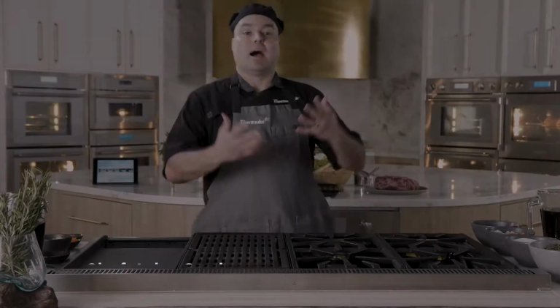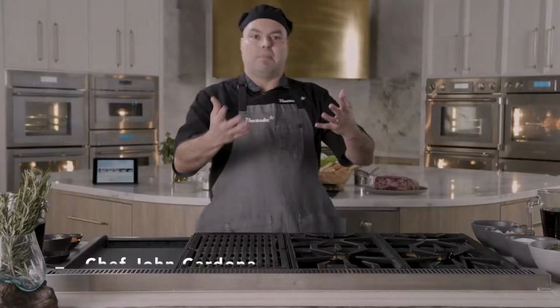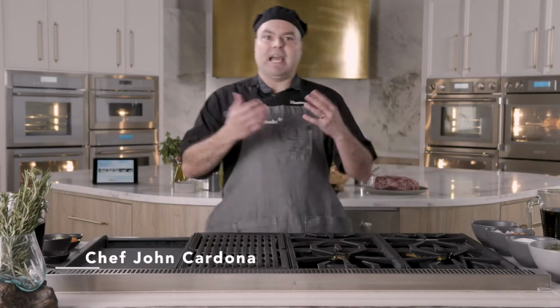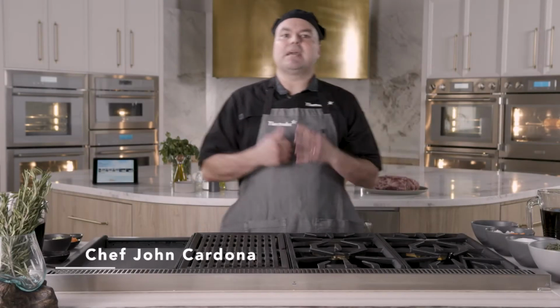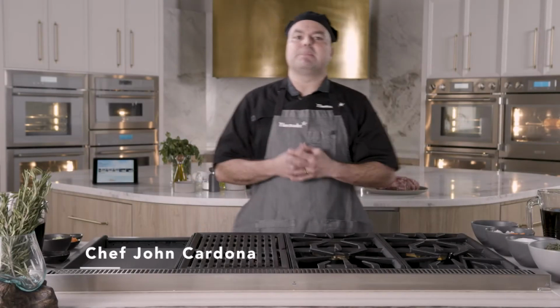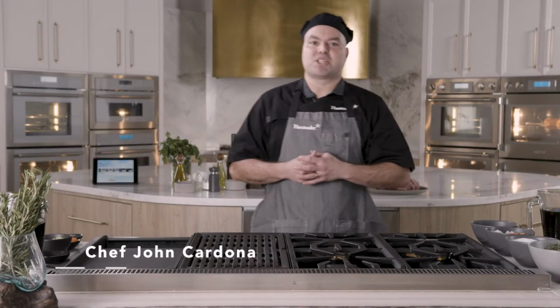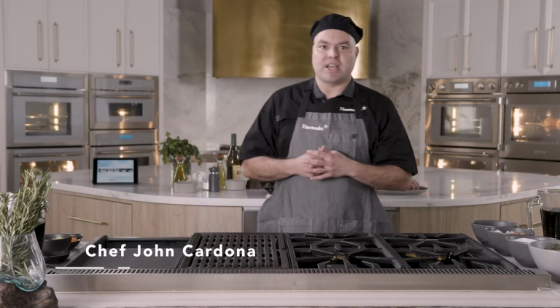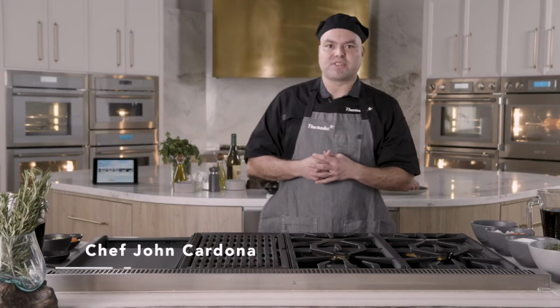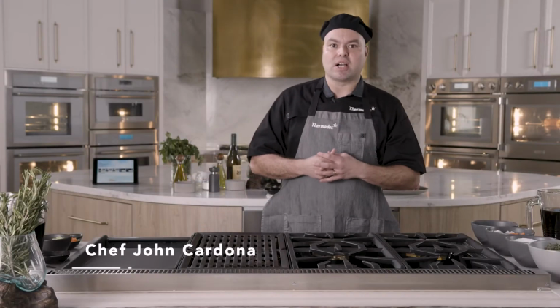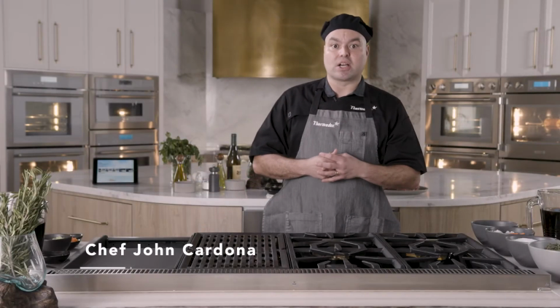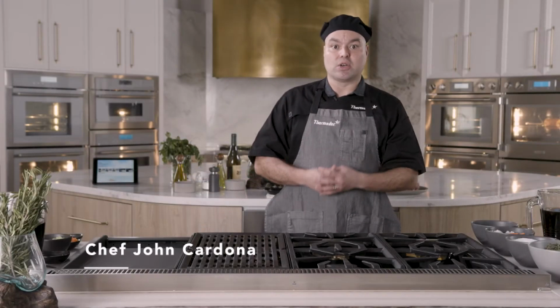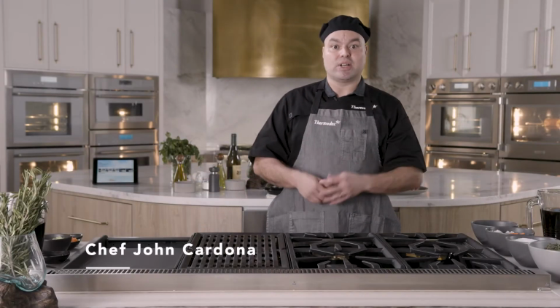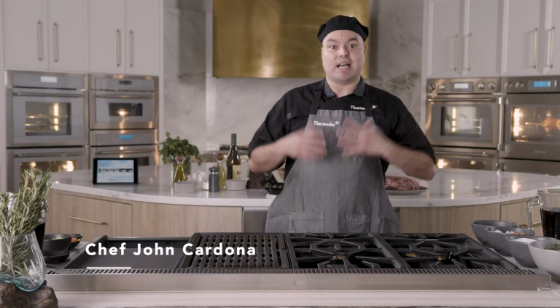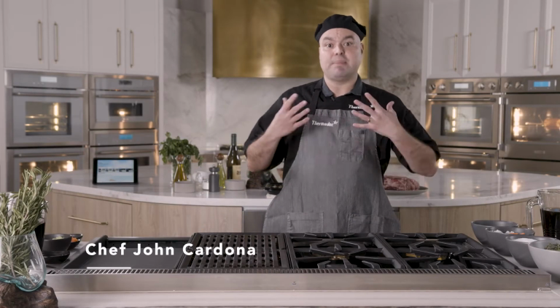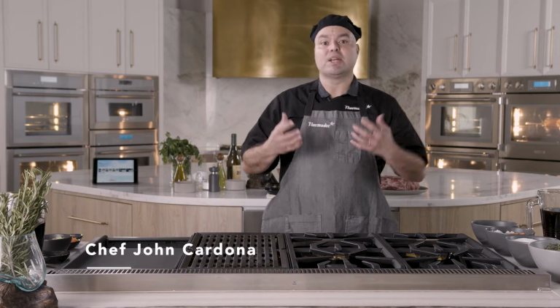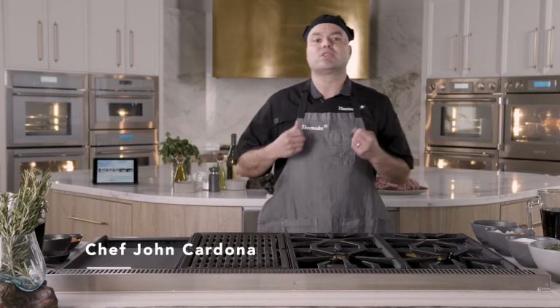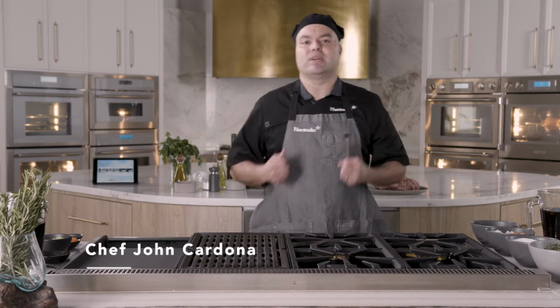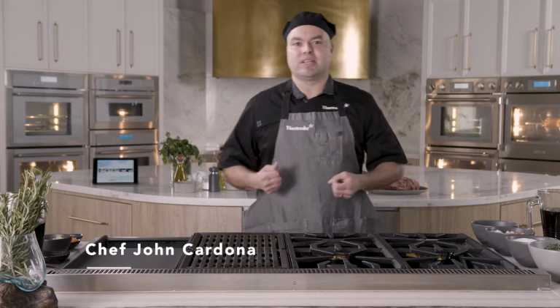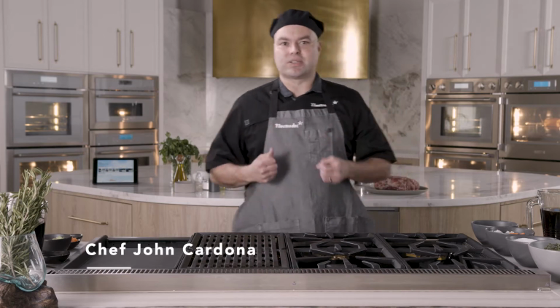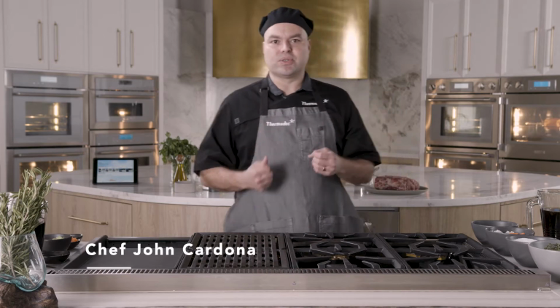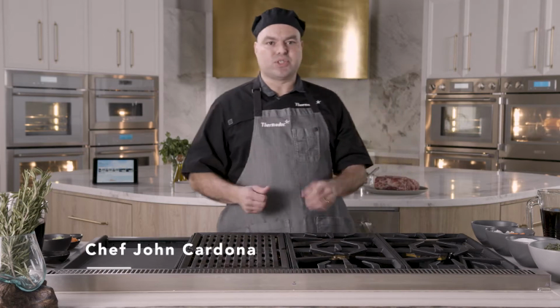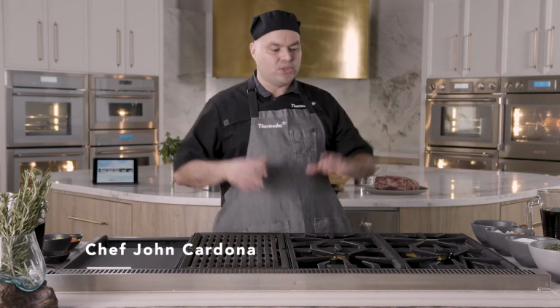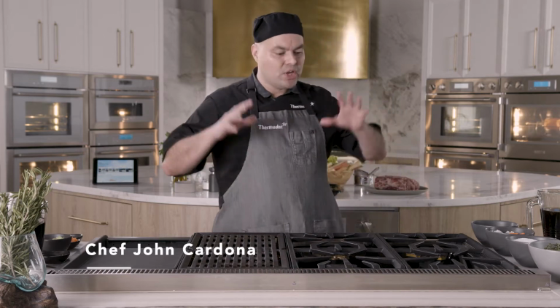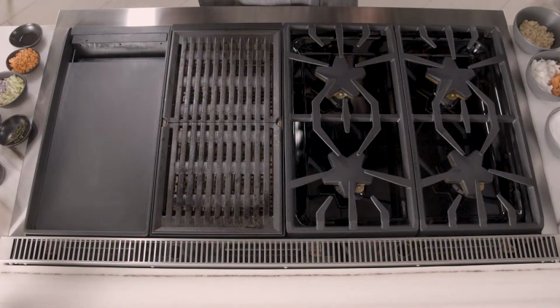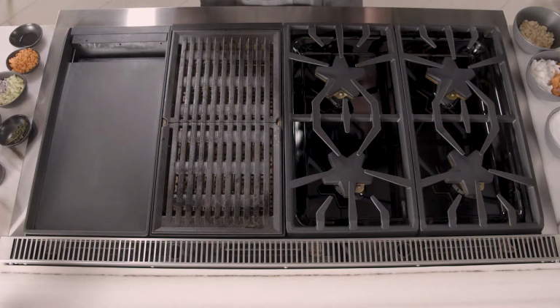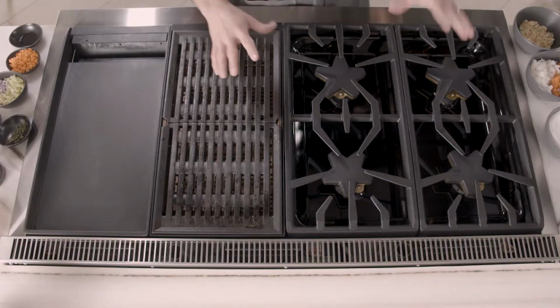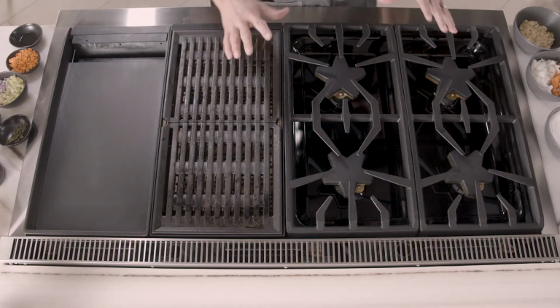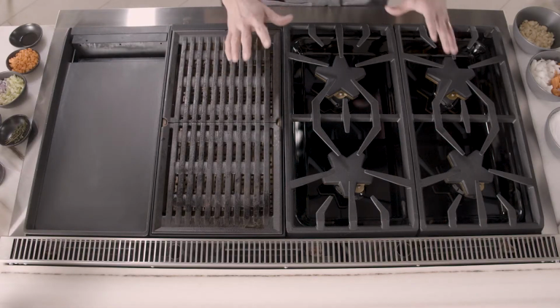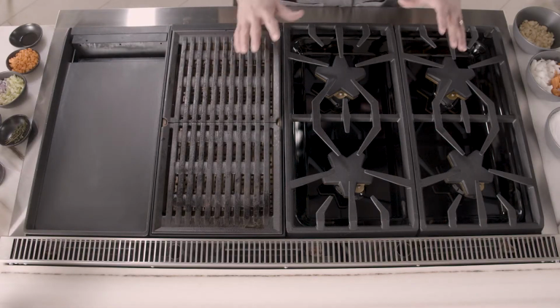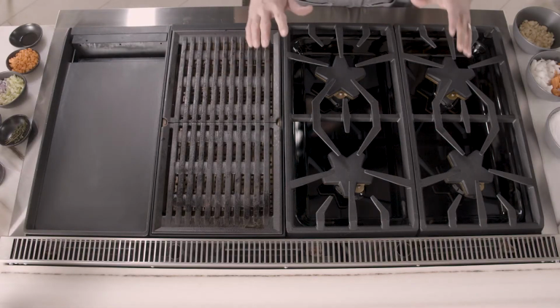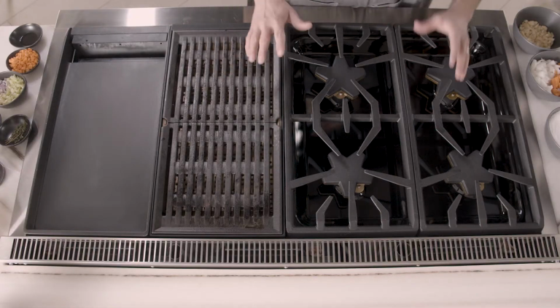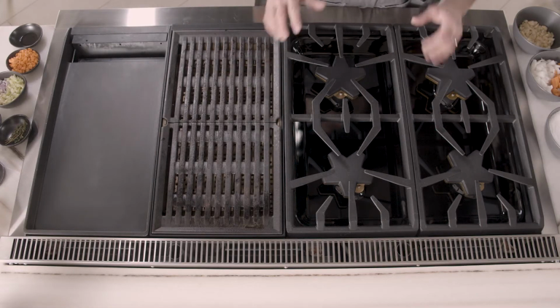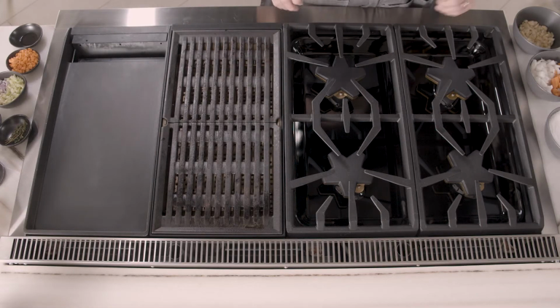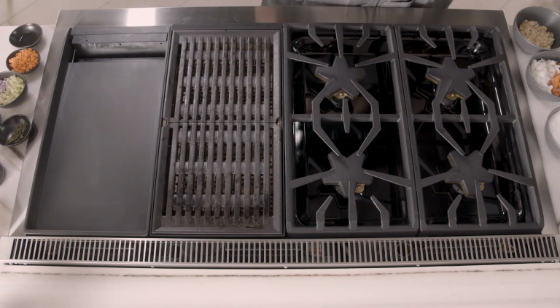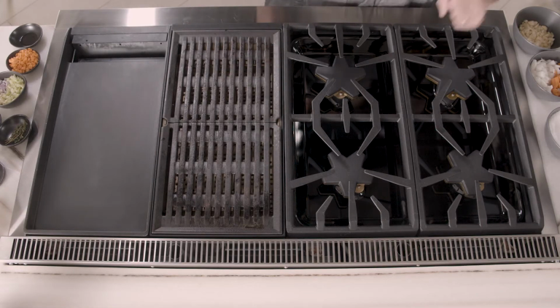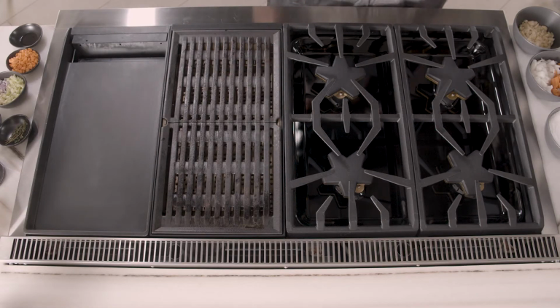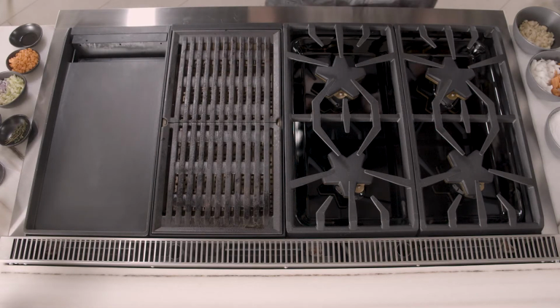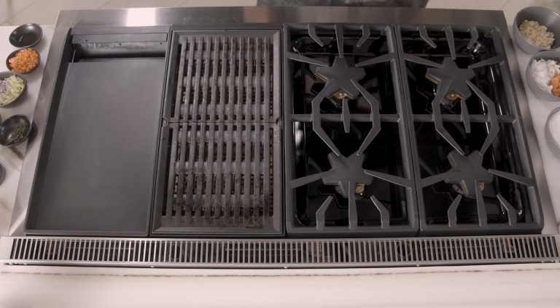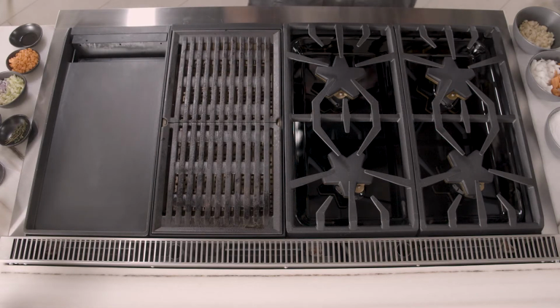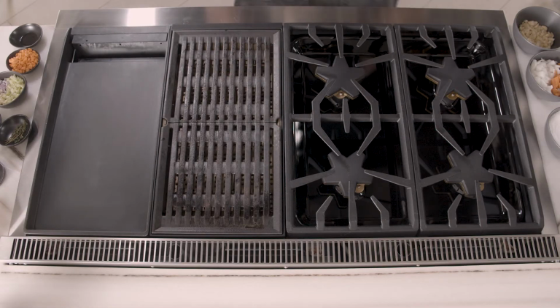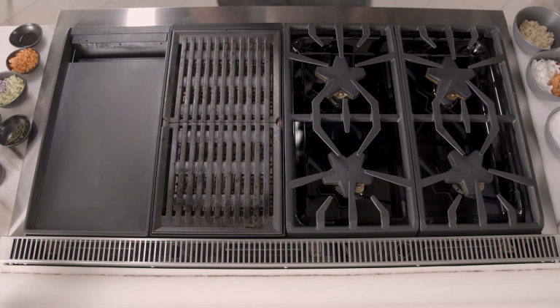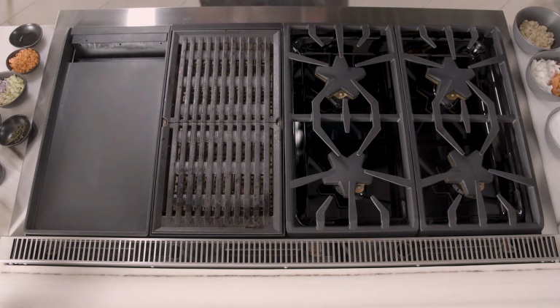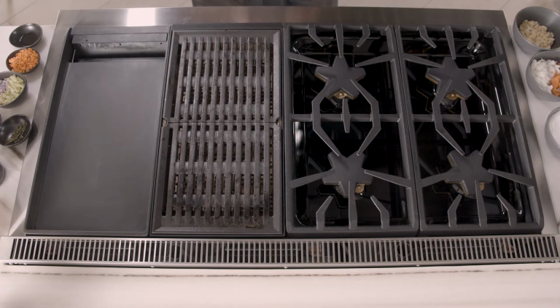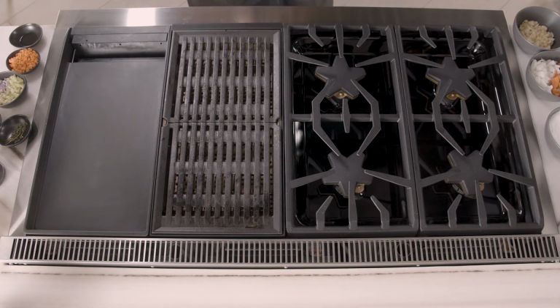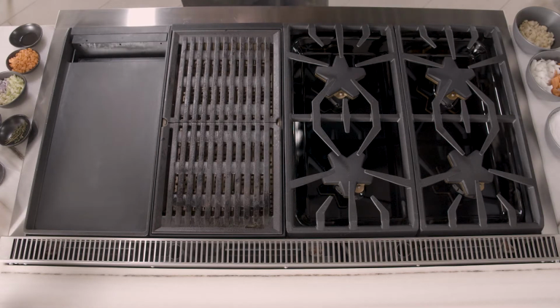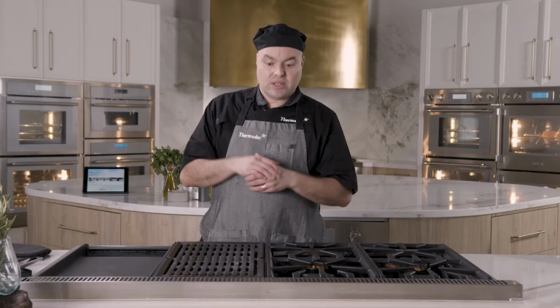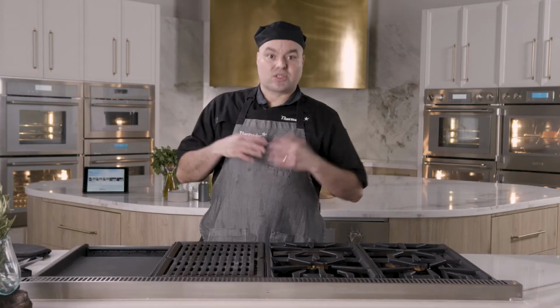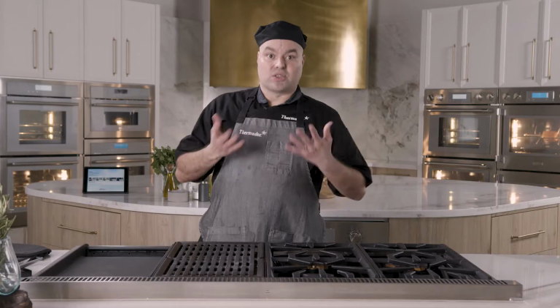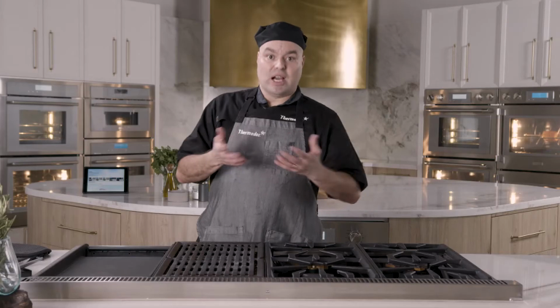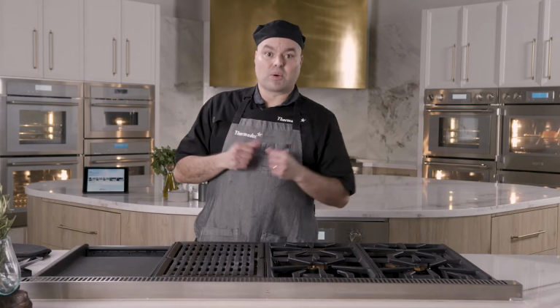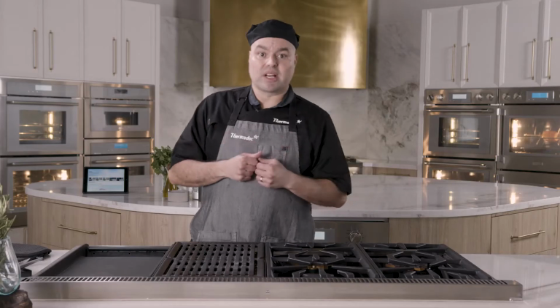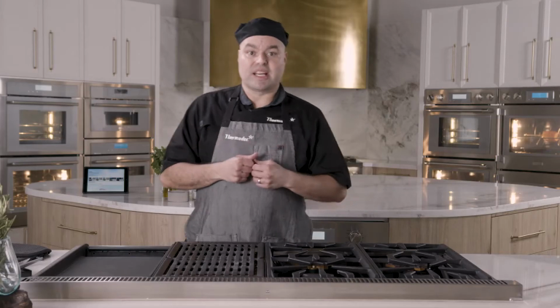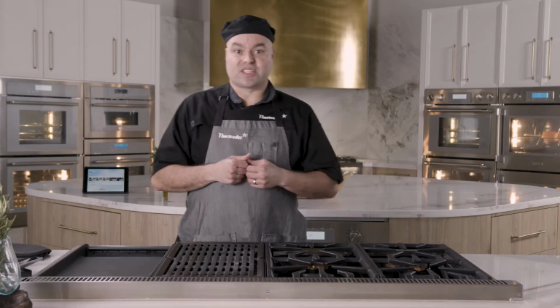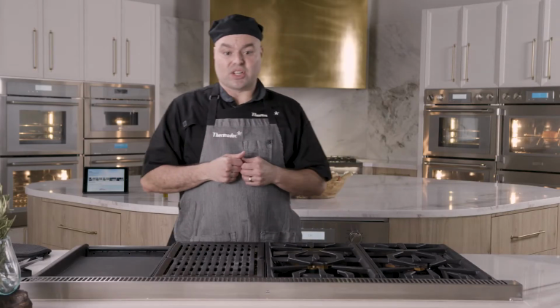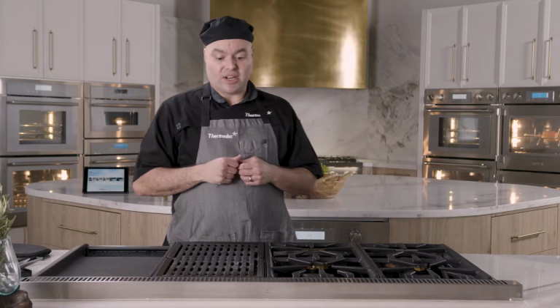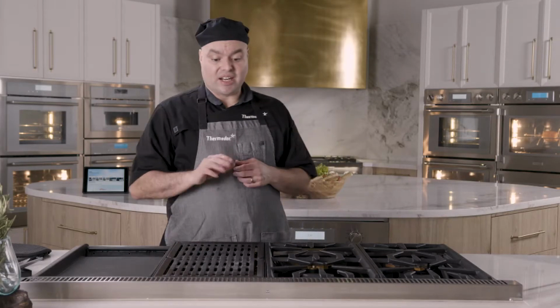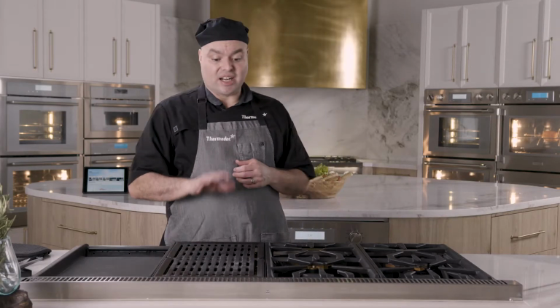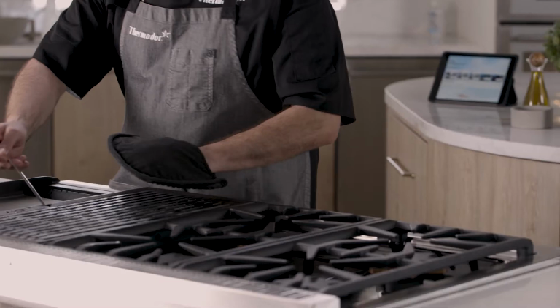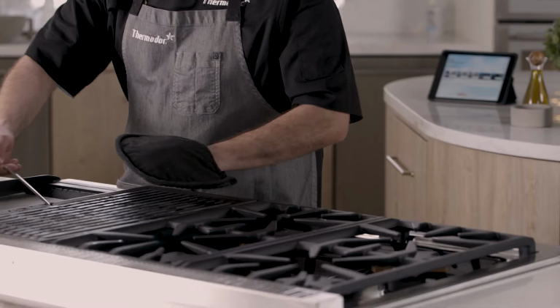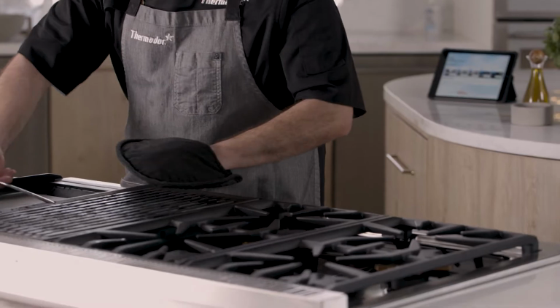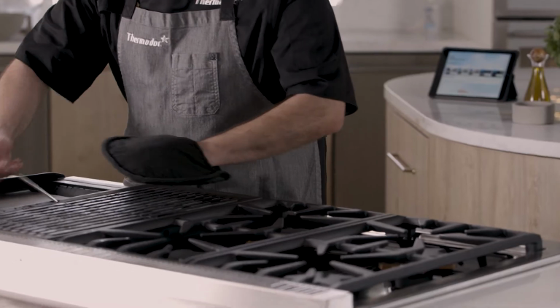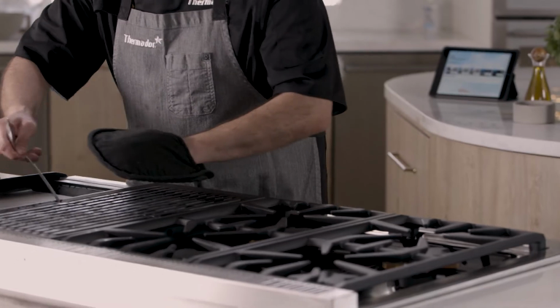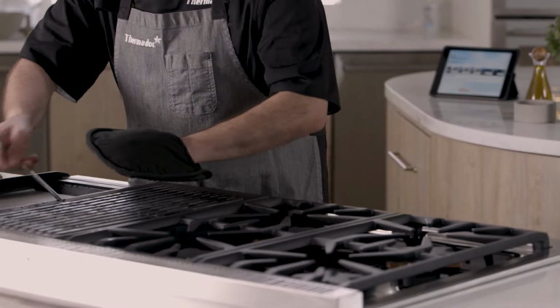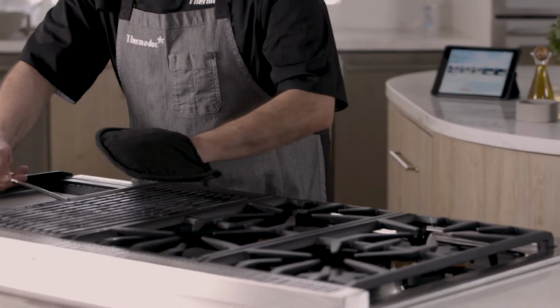My name is Chef John Cardona and I'm here to introduce you to your 48 inch ProHarmony. Now we're gonna get started on getting these washed.